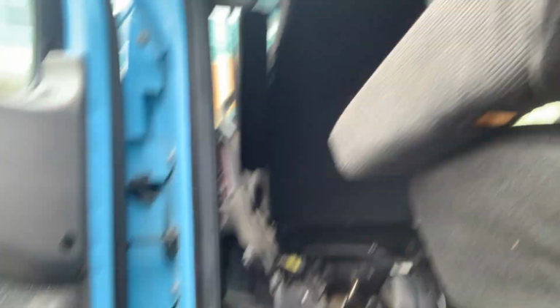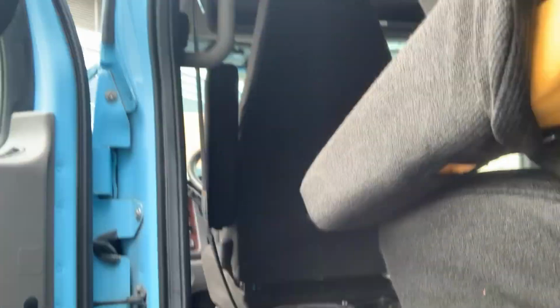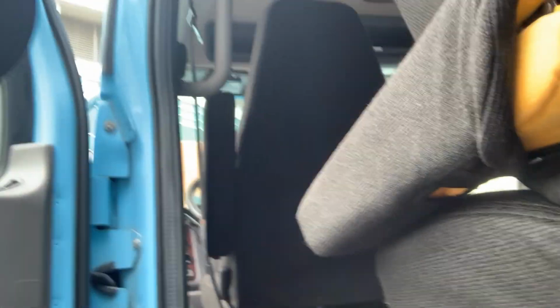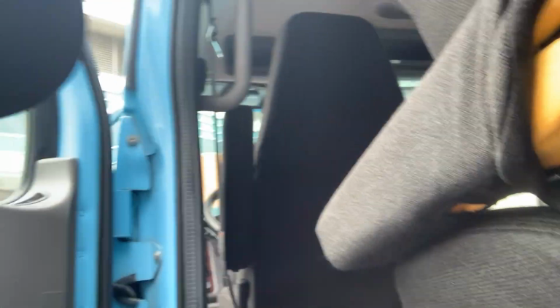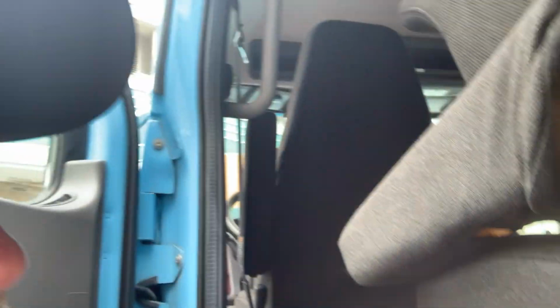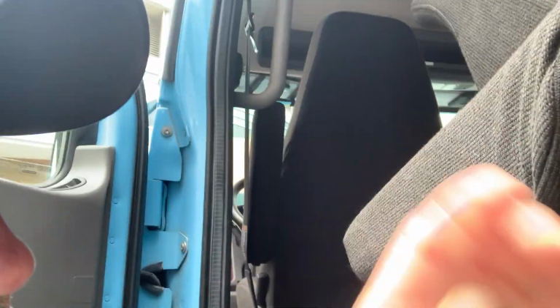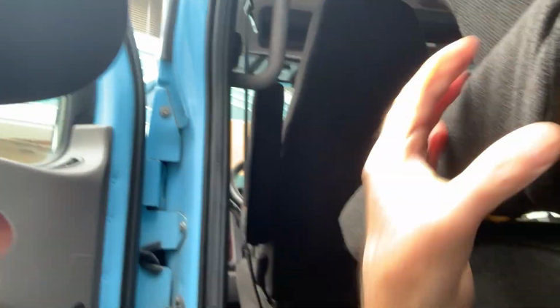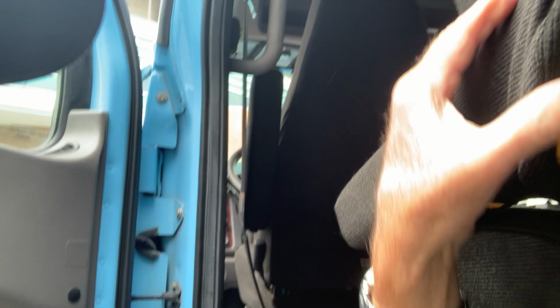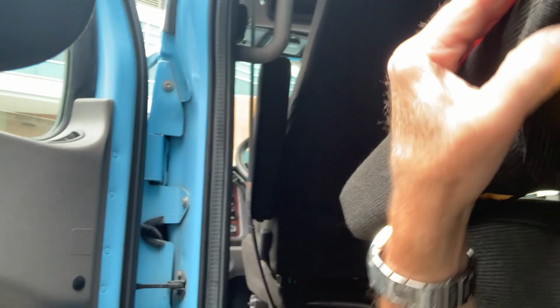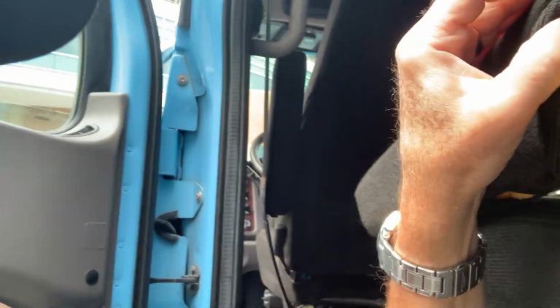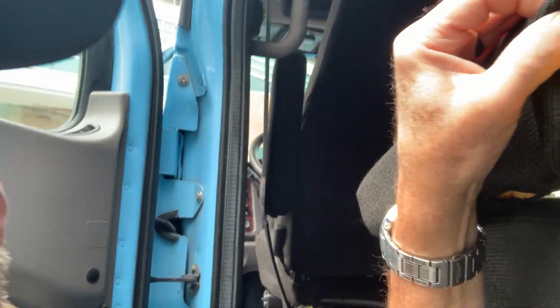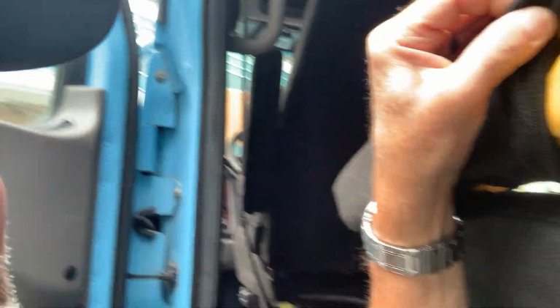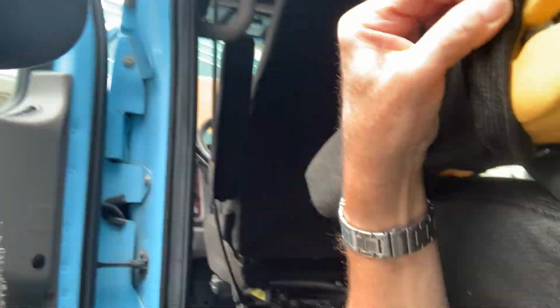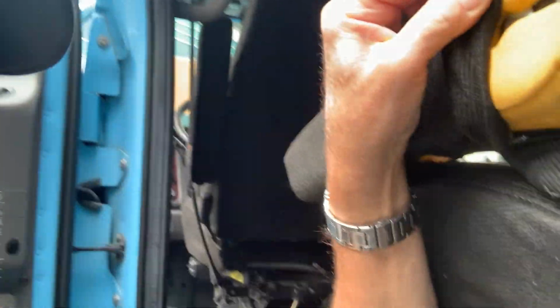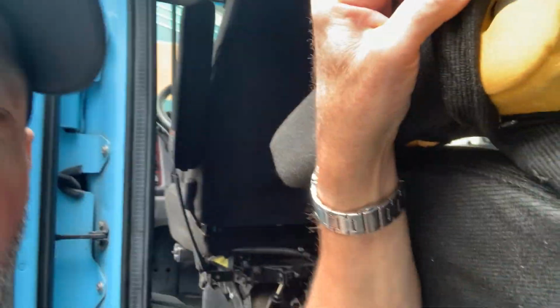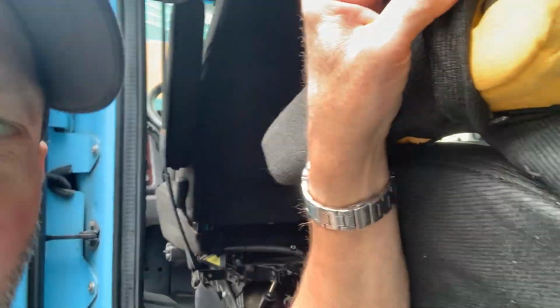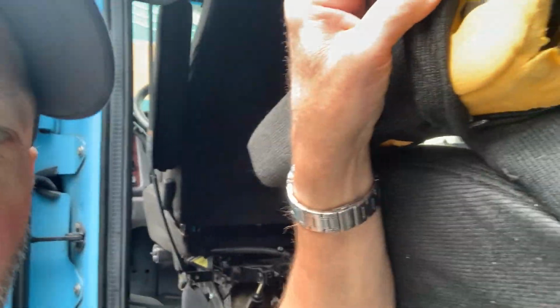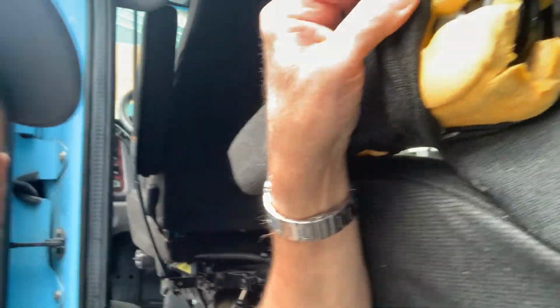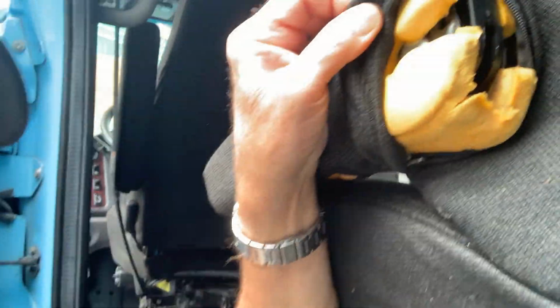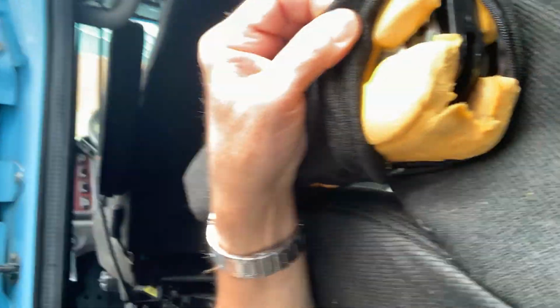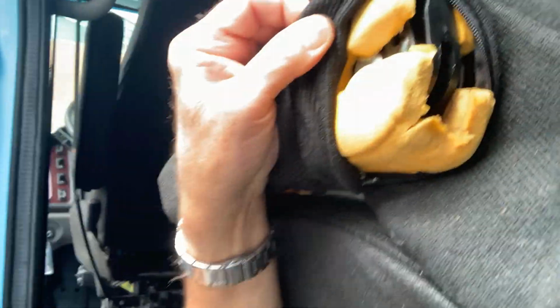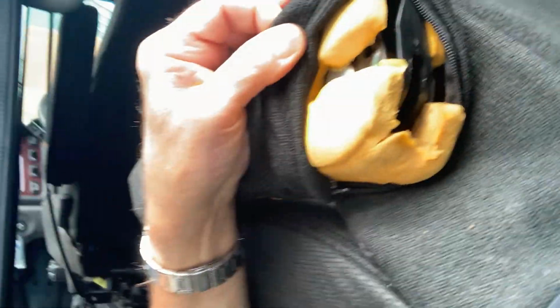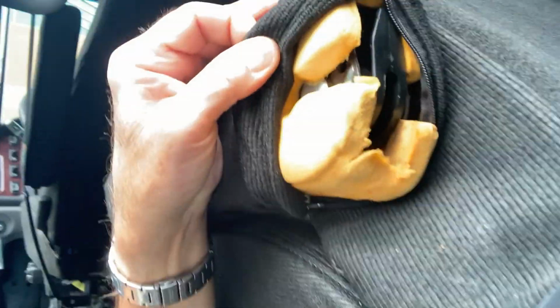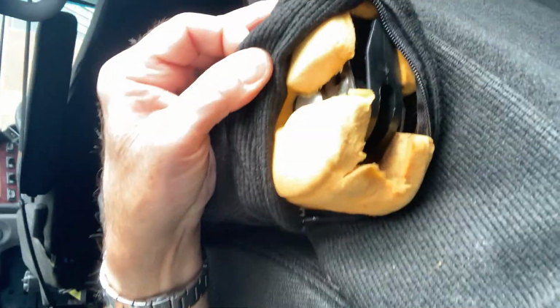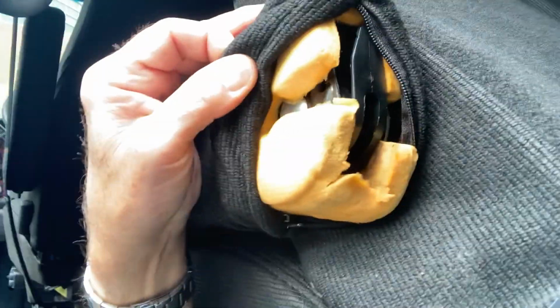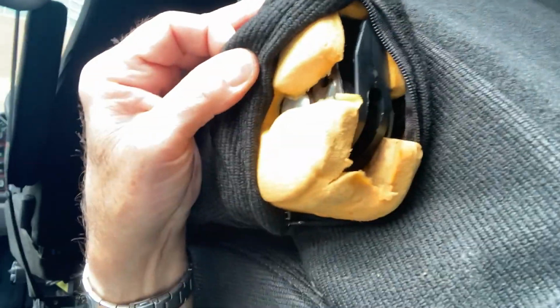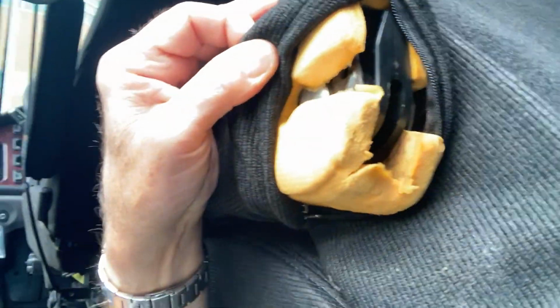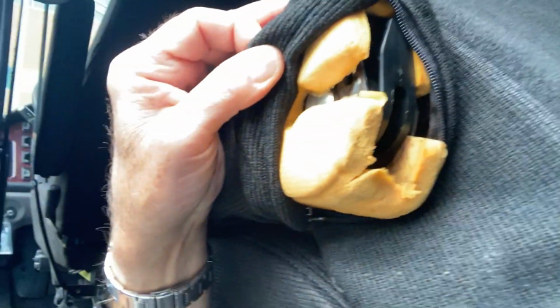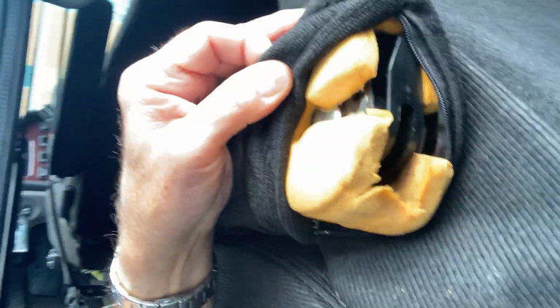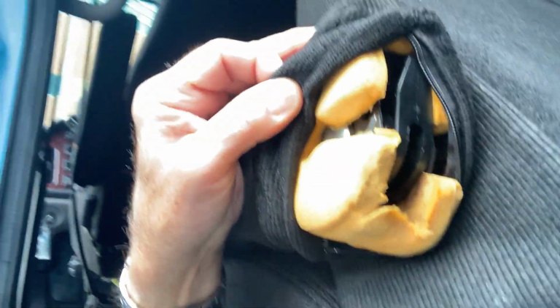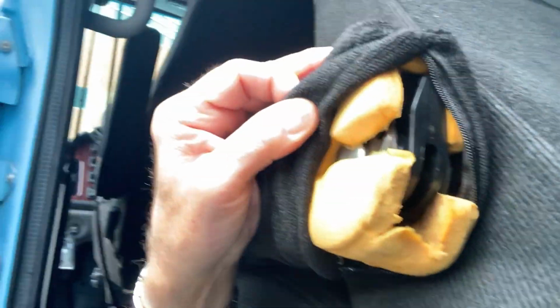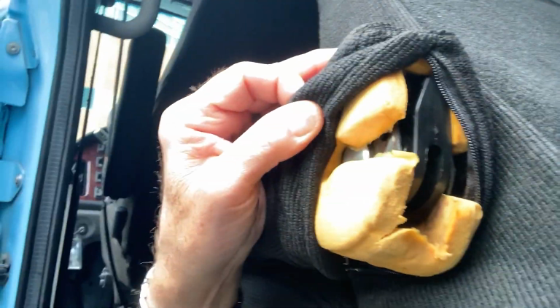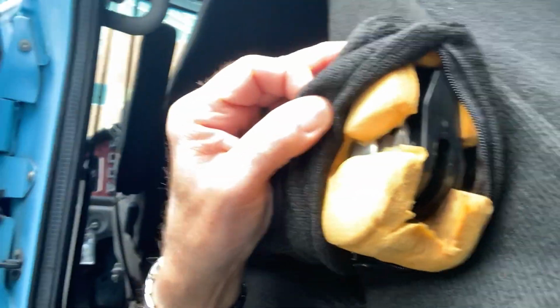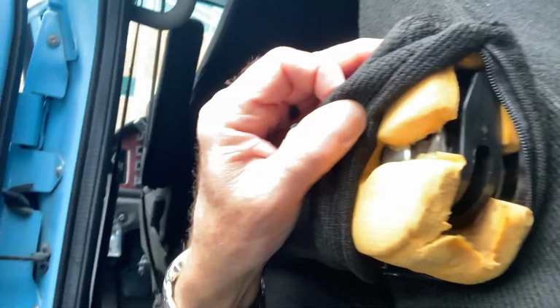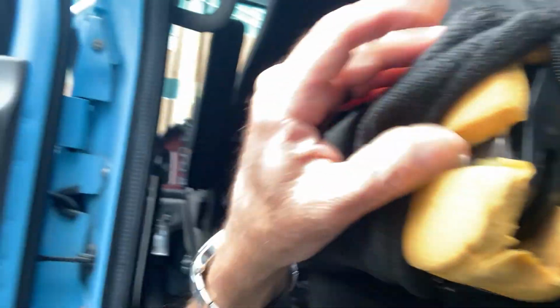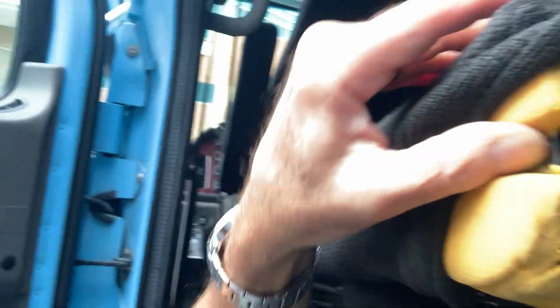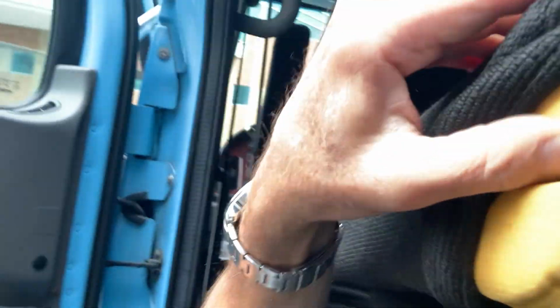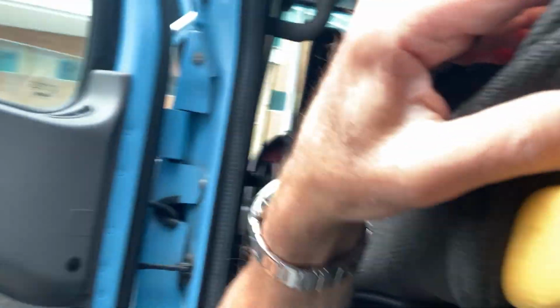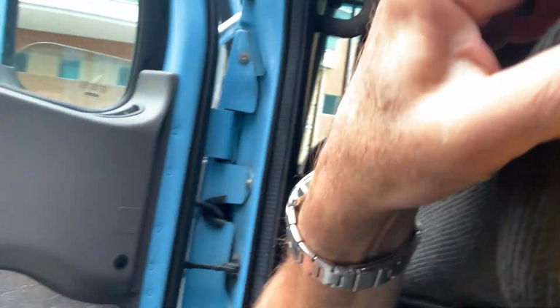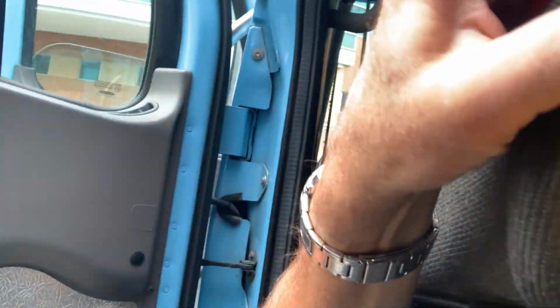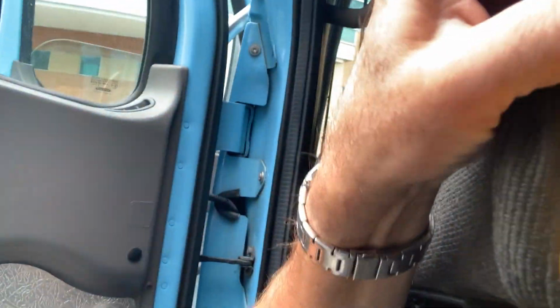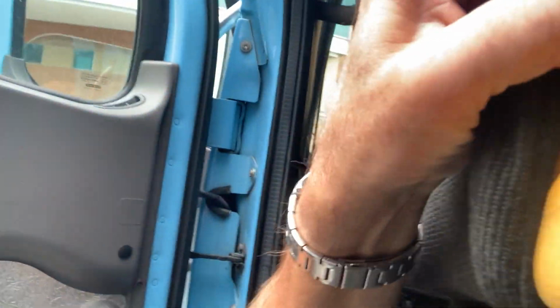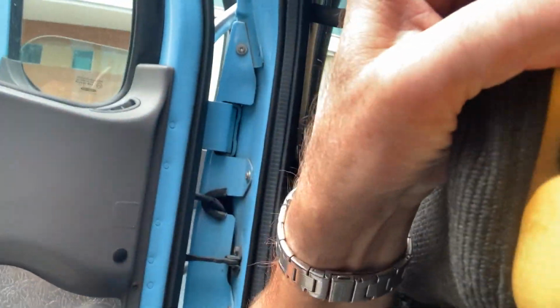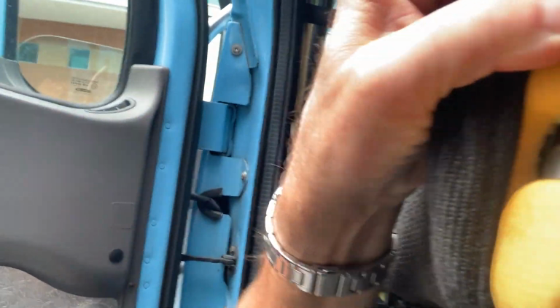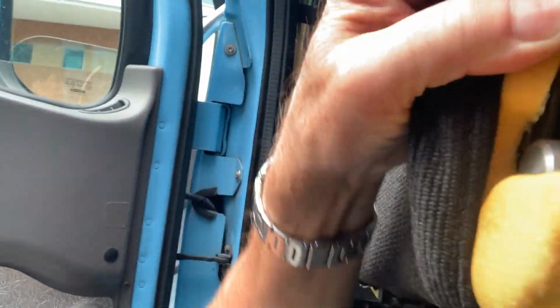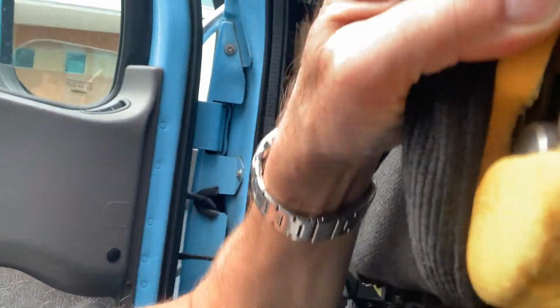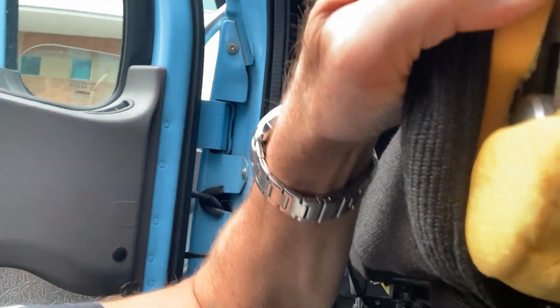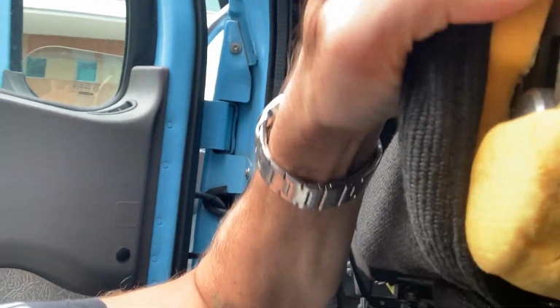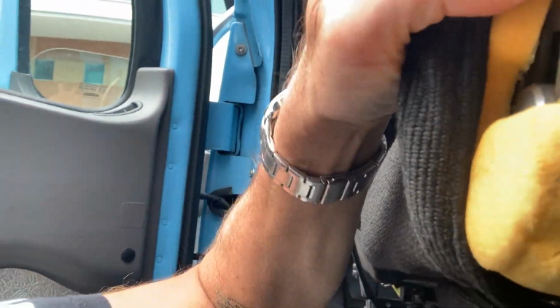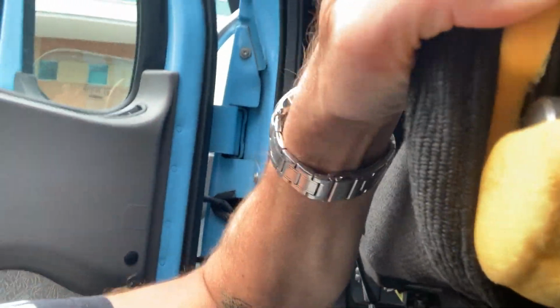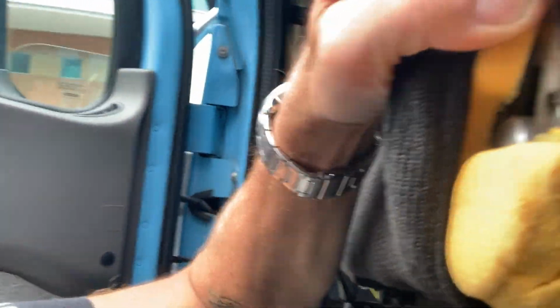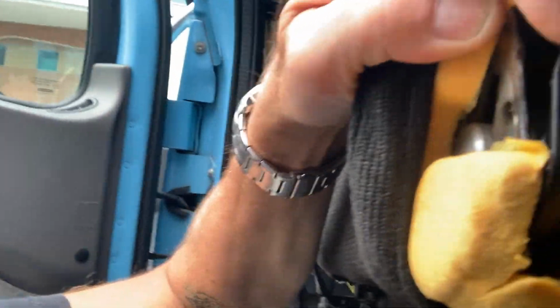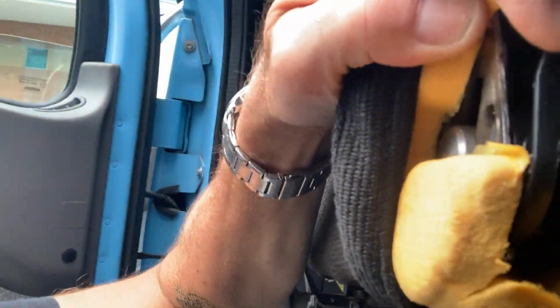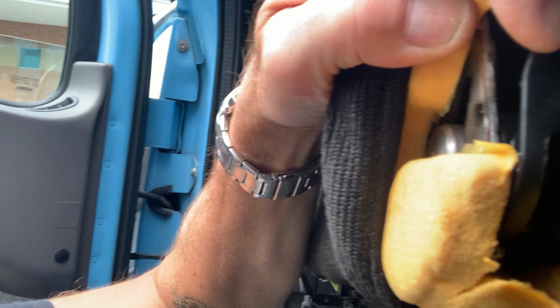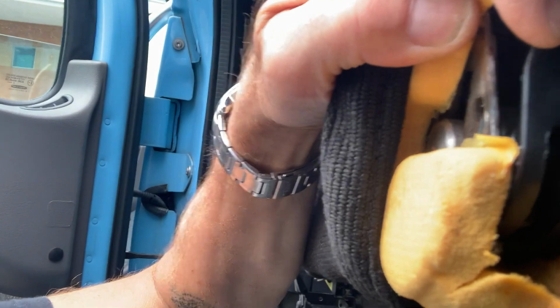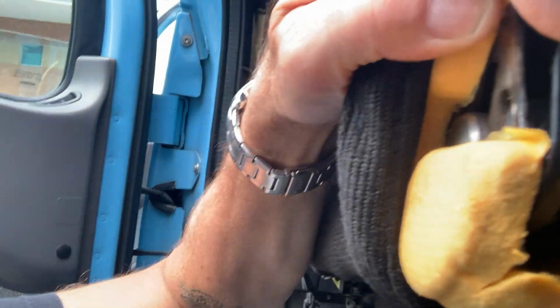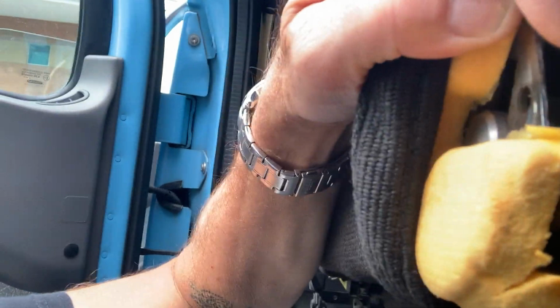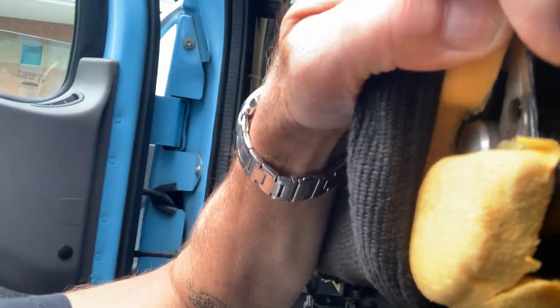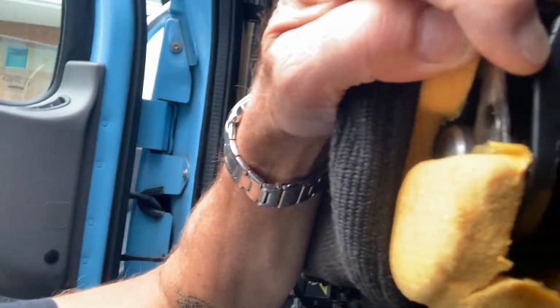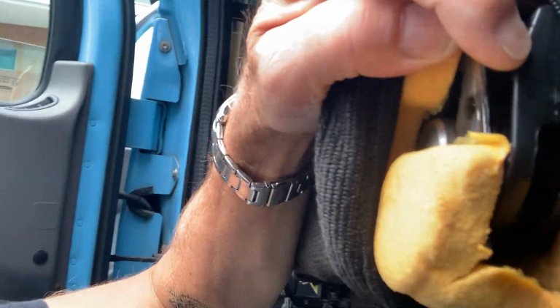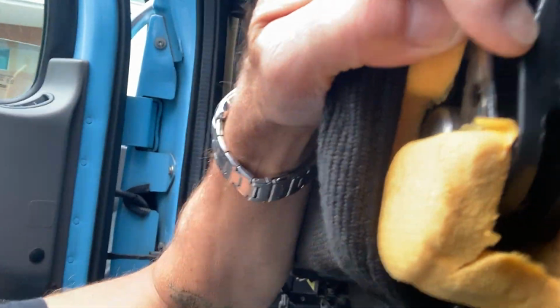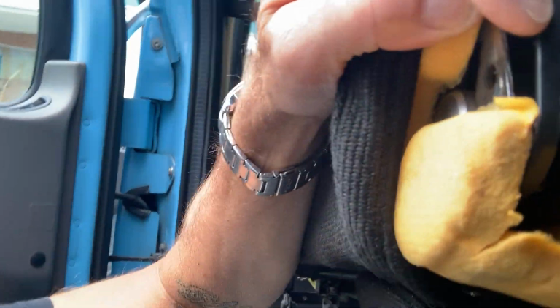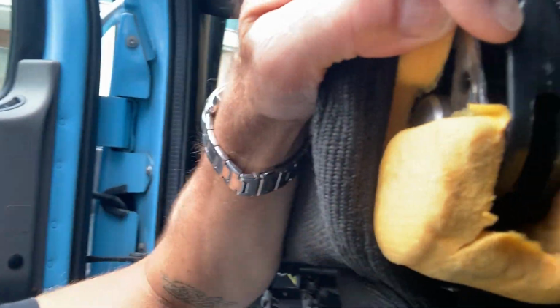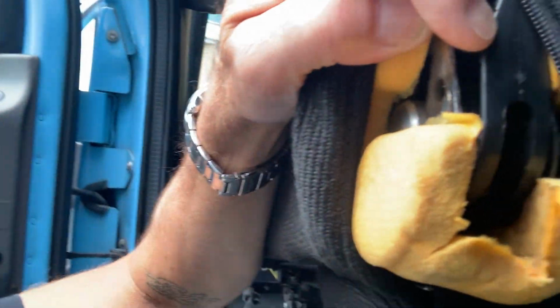Peel back and open up your armrest cover, and then right behind that you'll see this black plastic keeper.